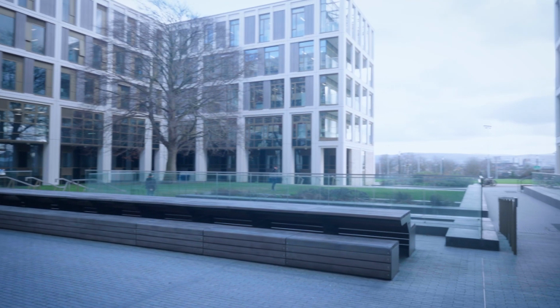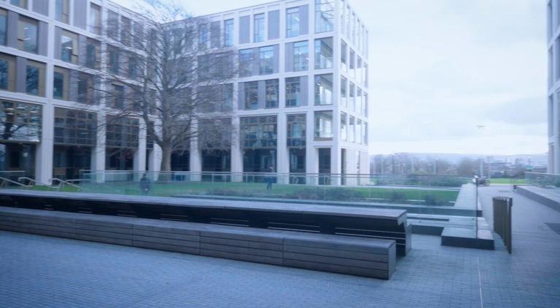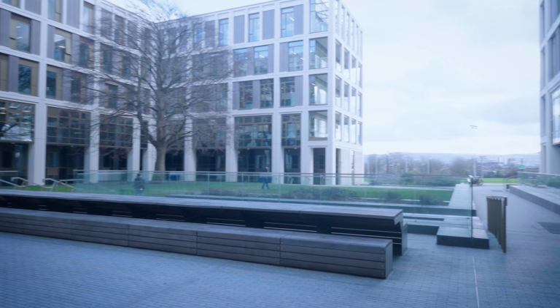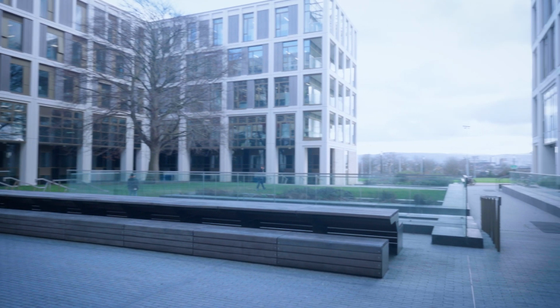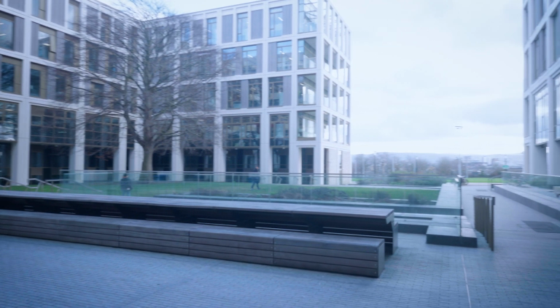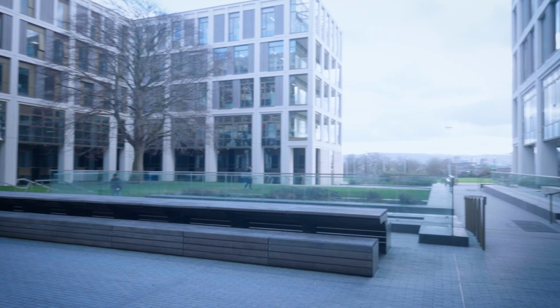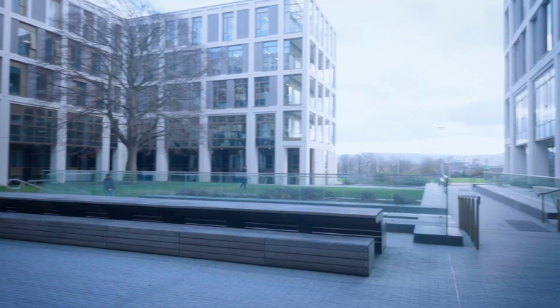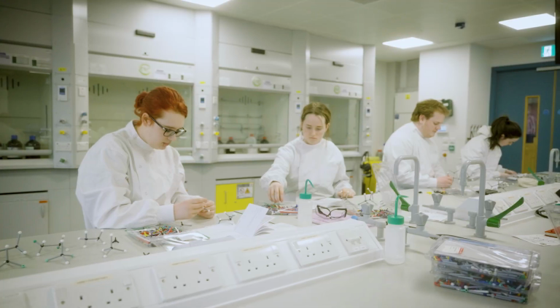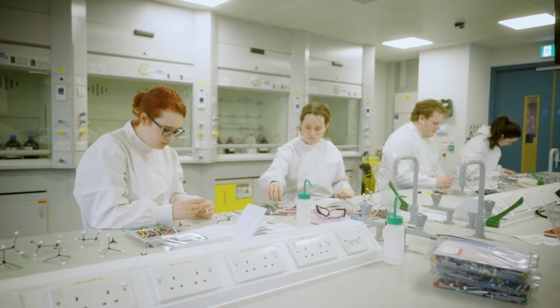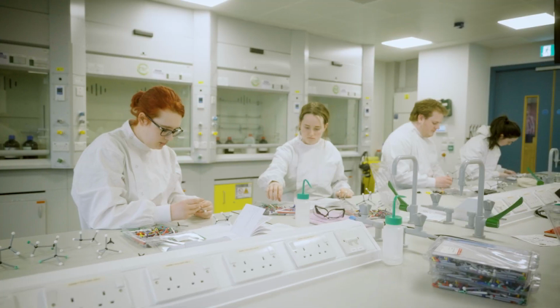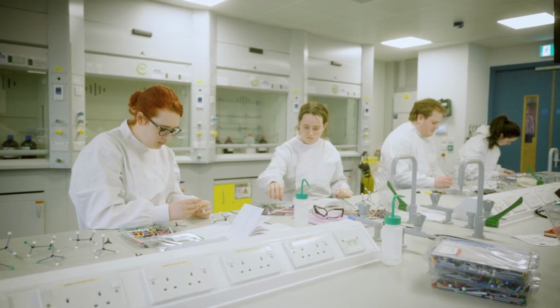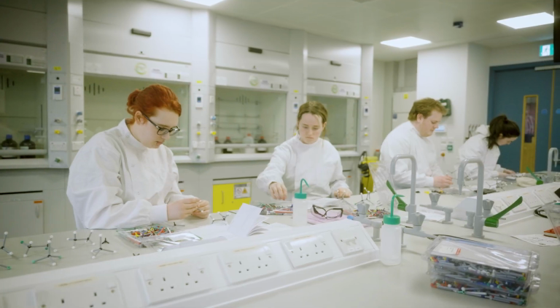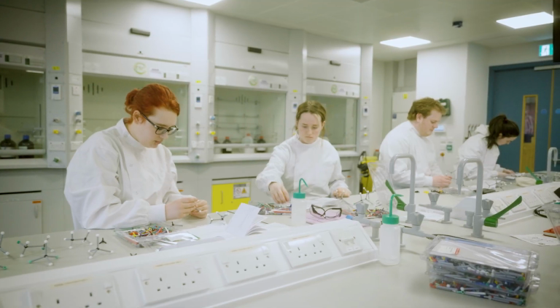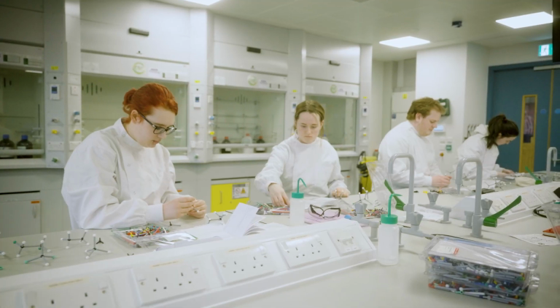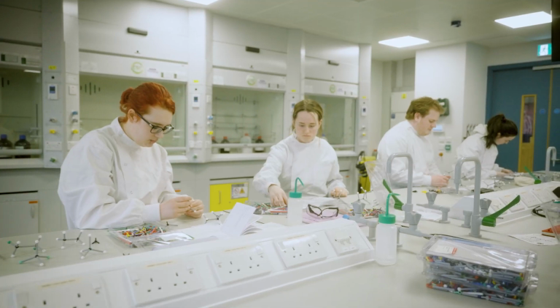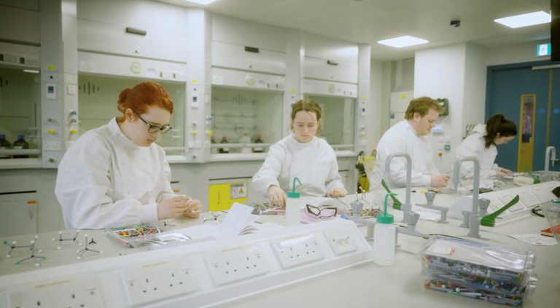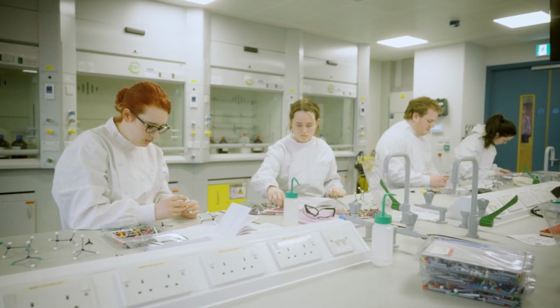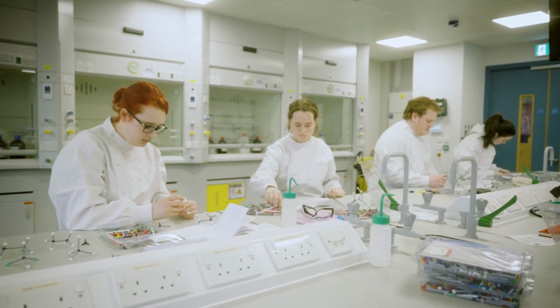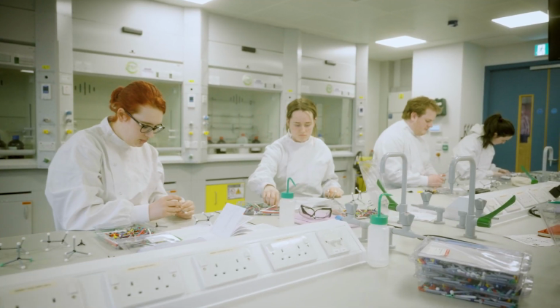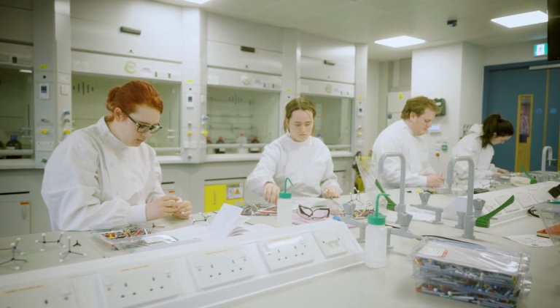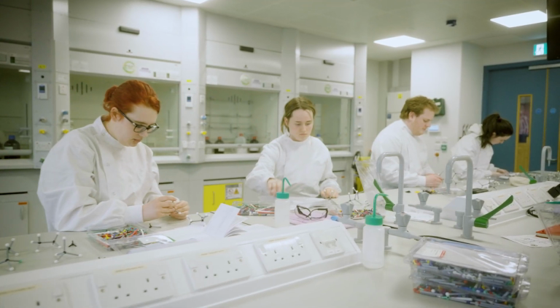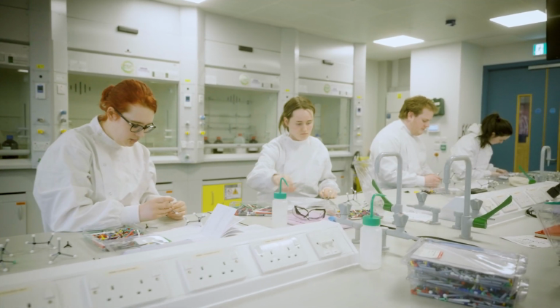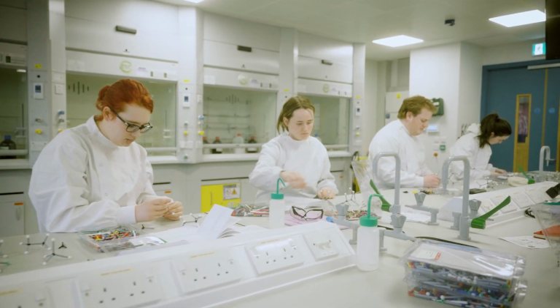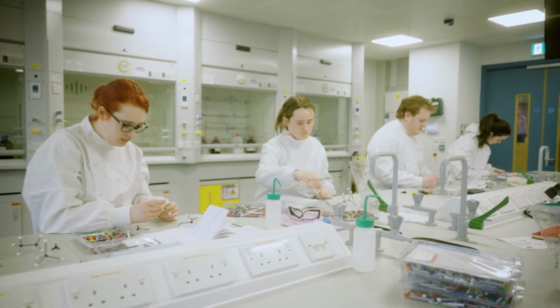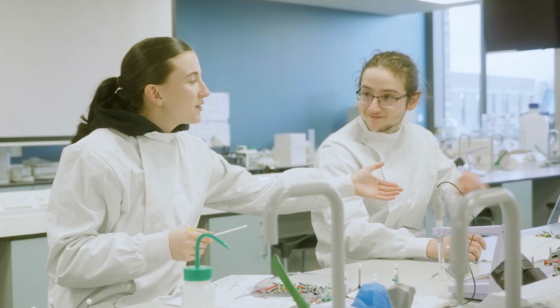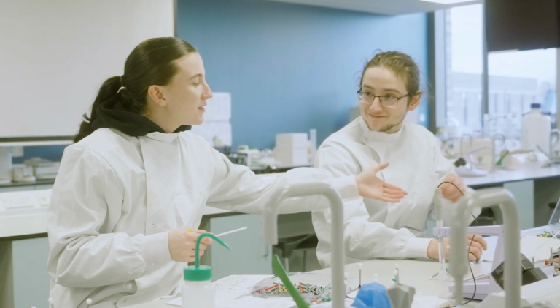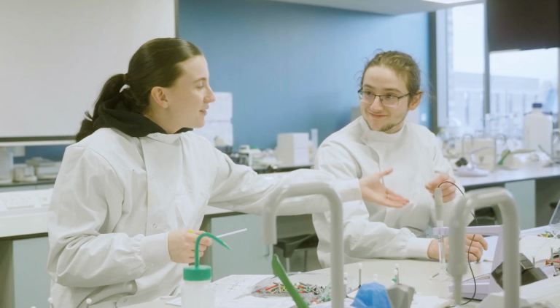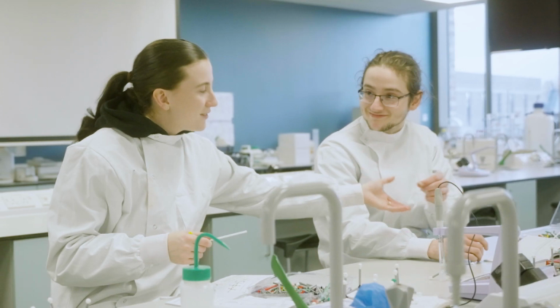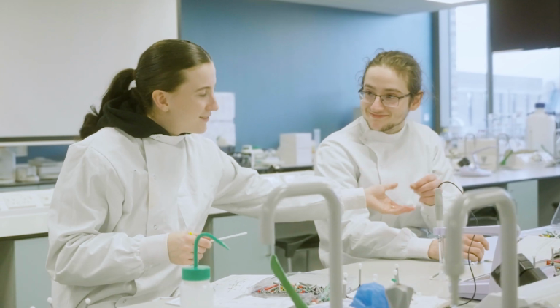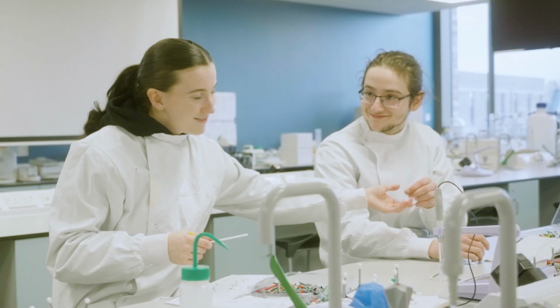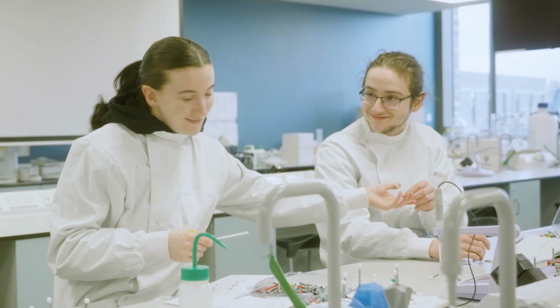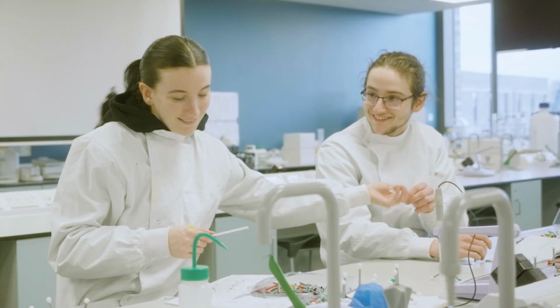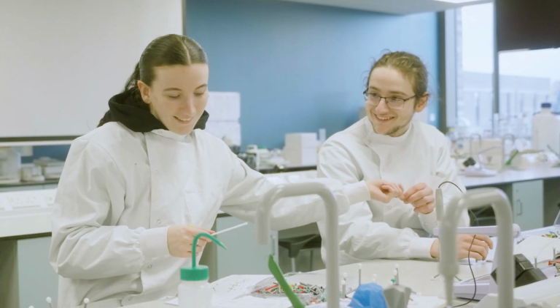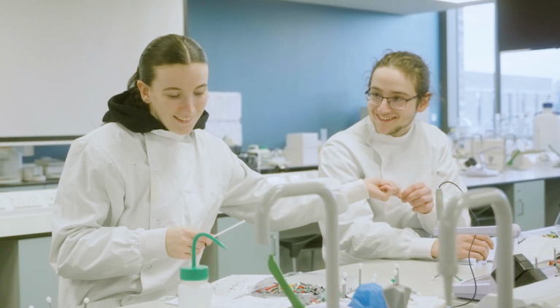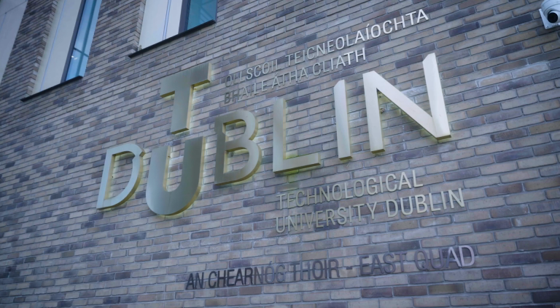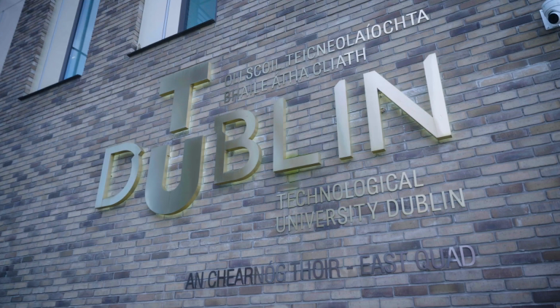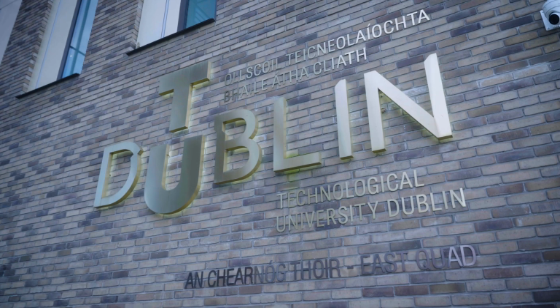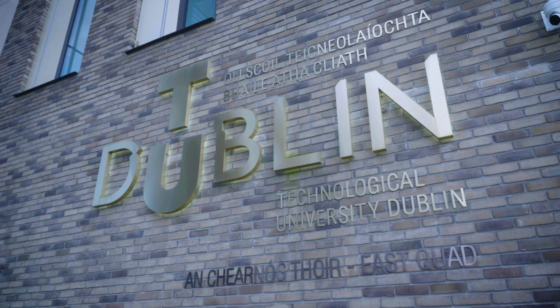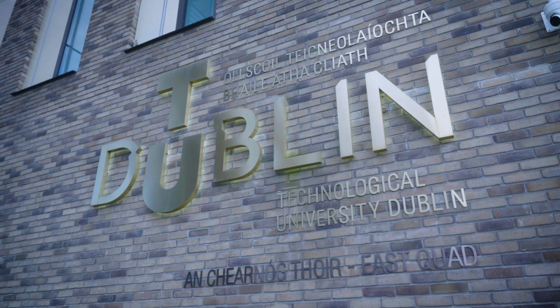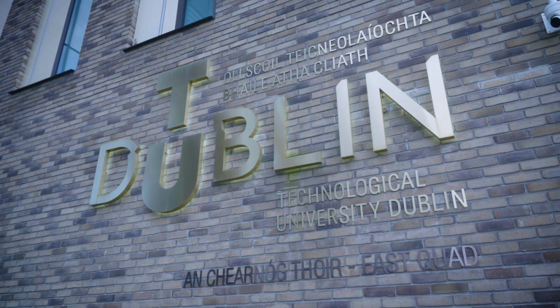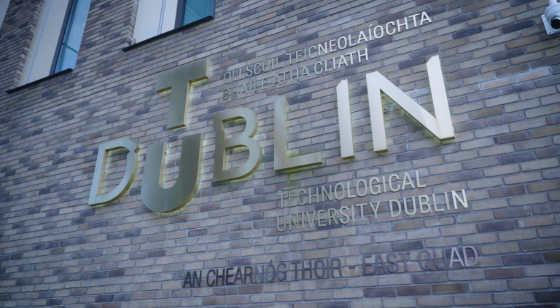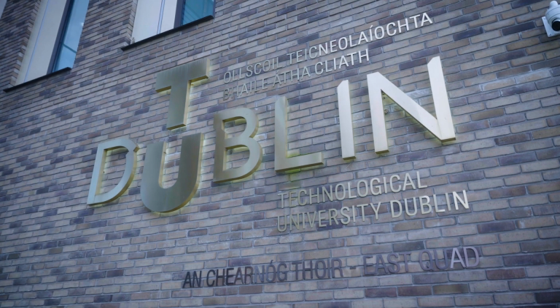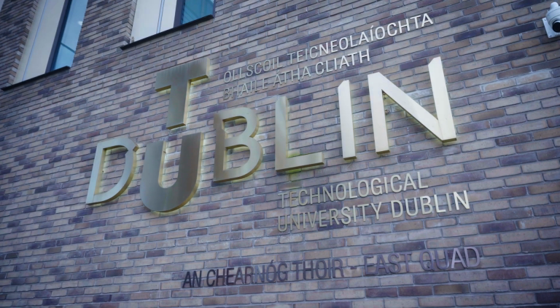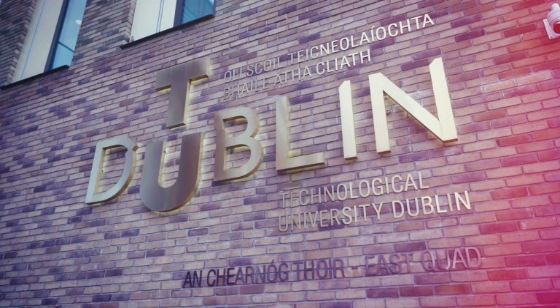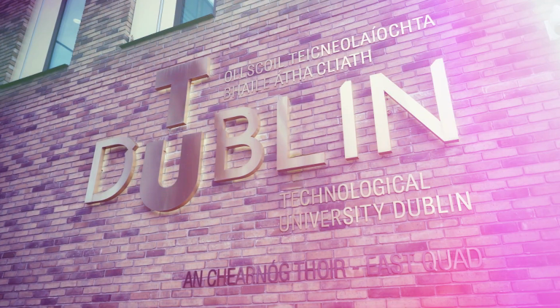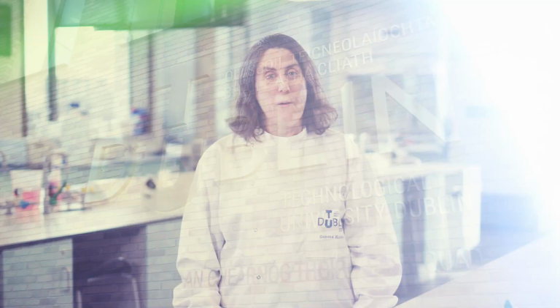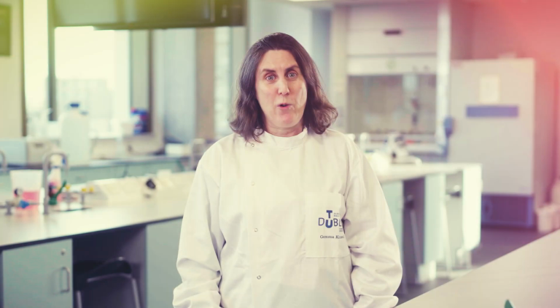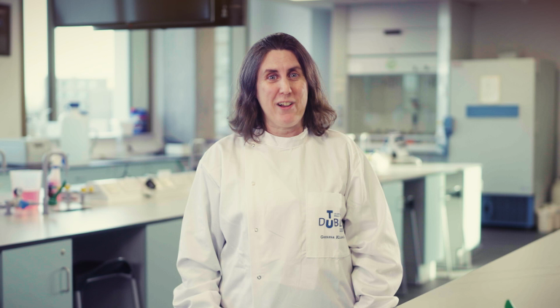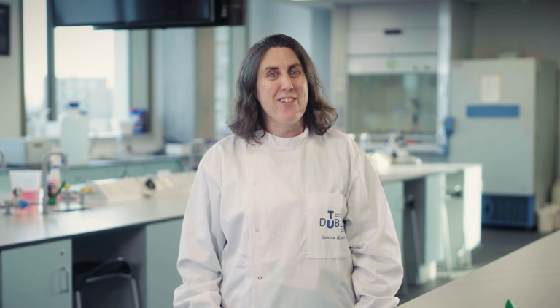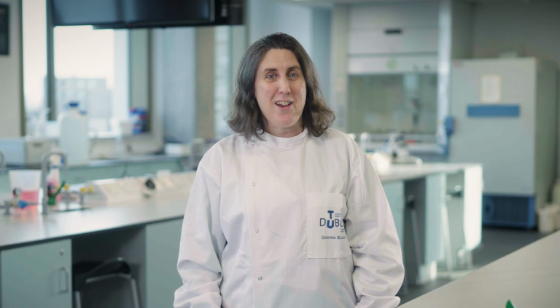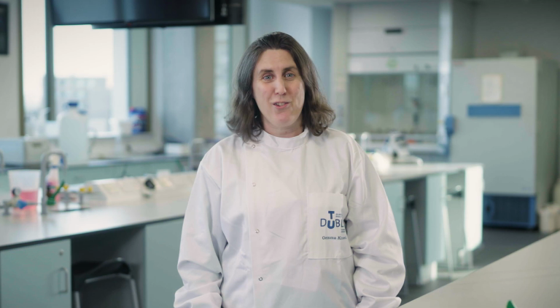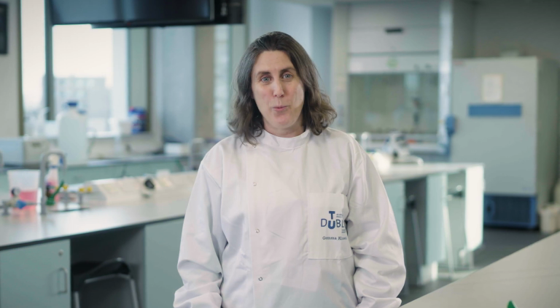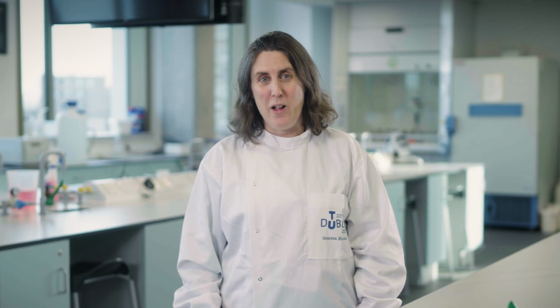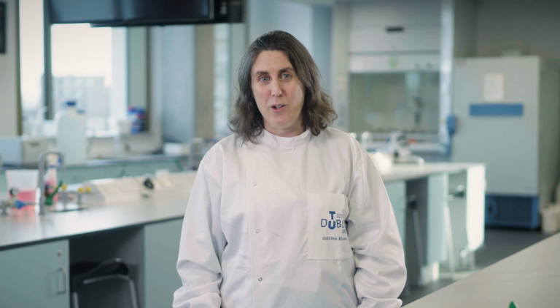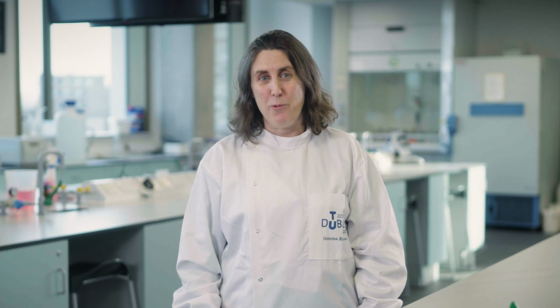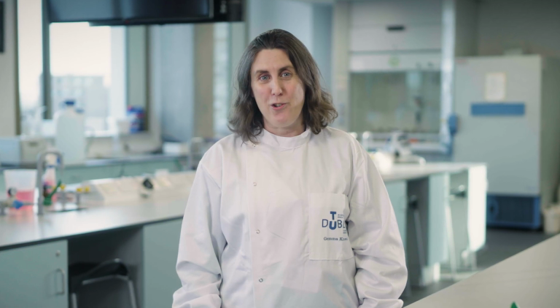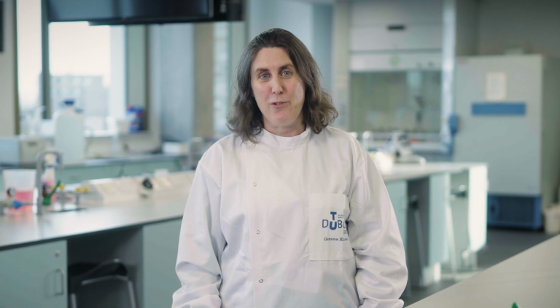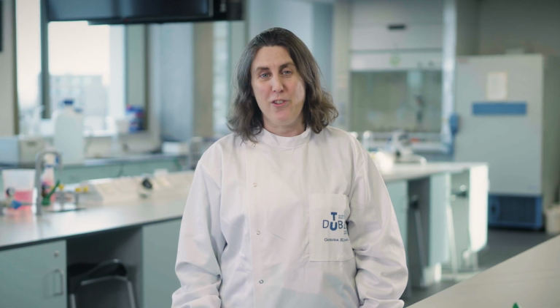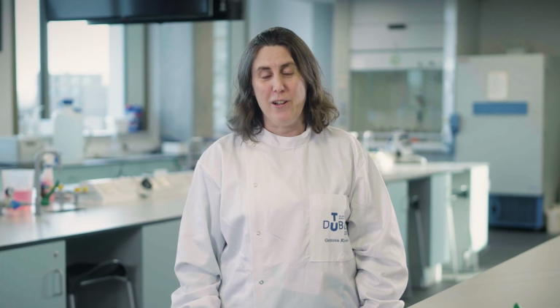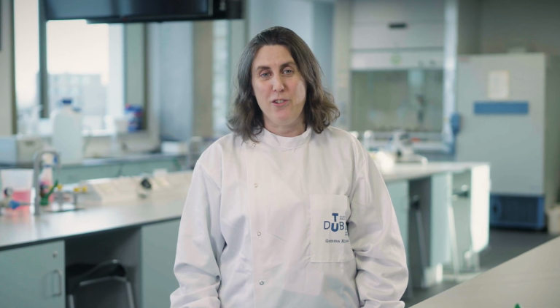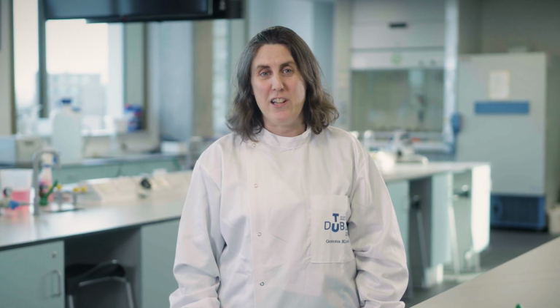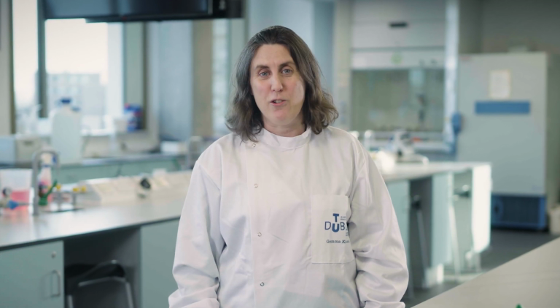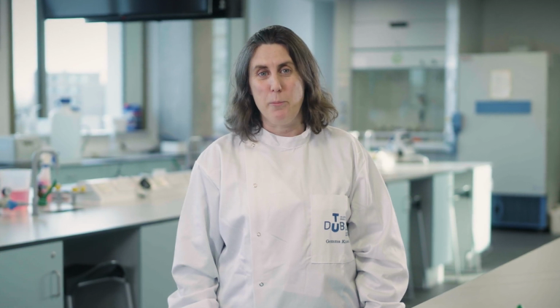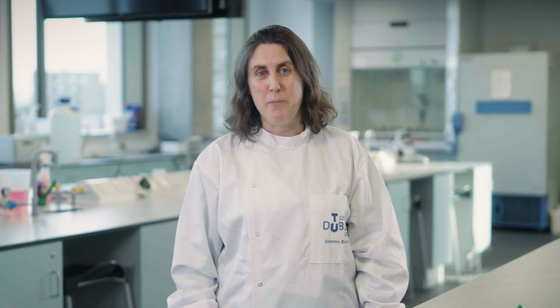If you think this biotechnology programme might be of interest to you, please do get in touch to find out more. We're excited to welcome students here to TU Dublin.